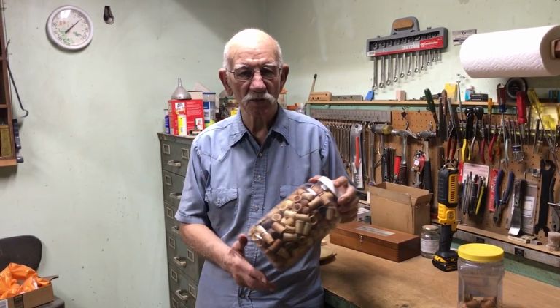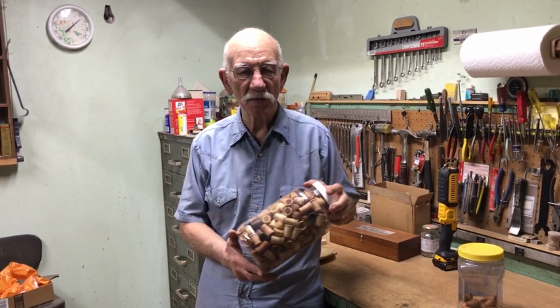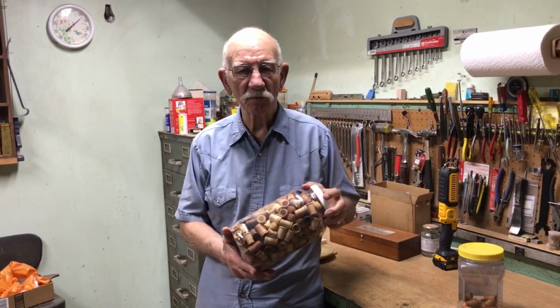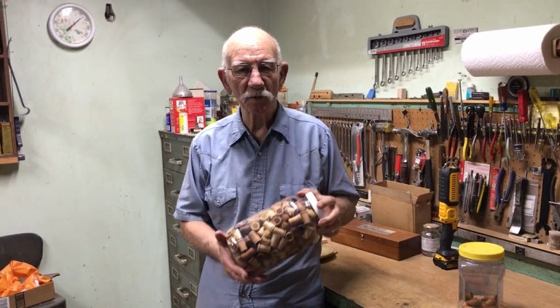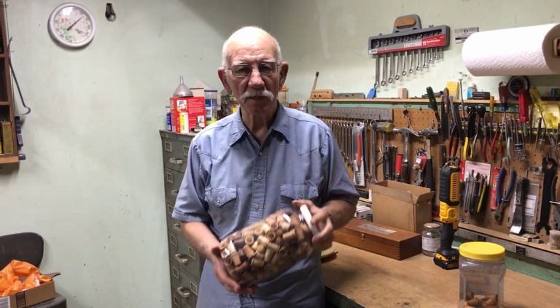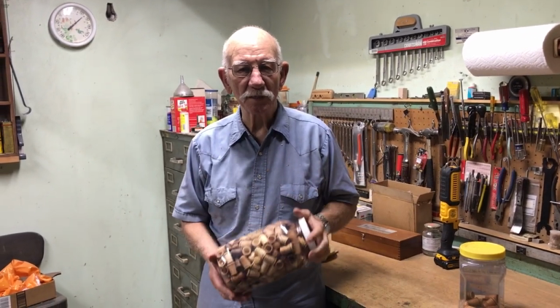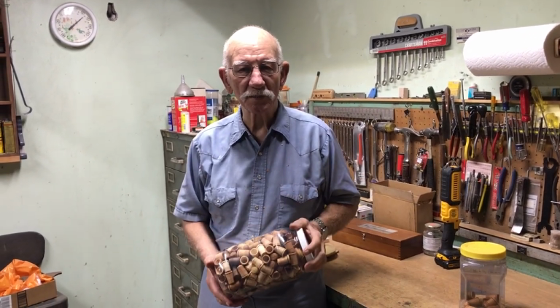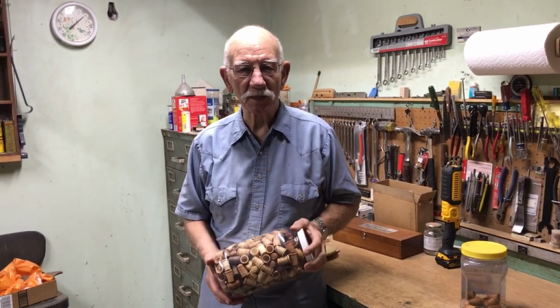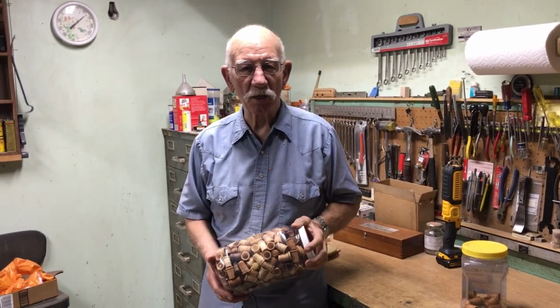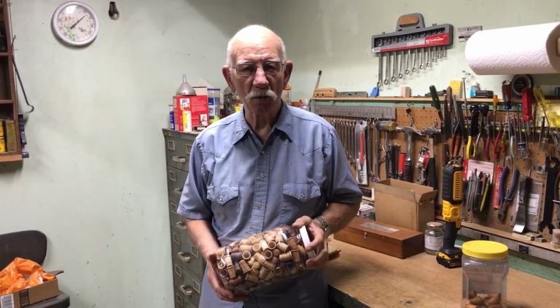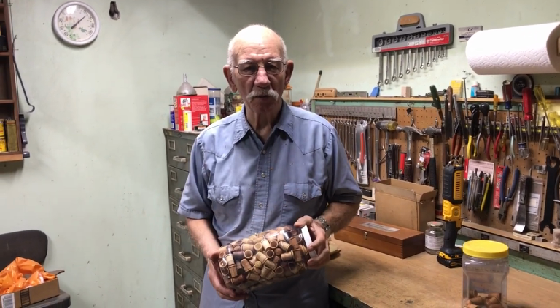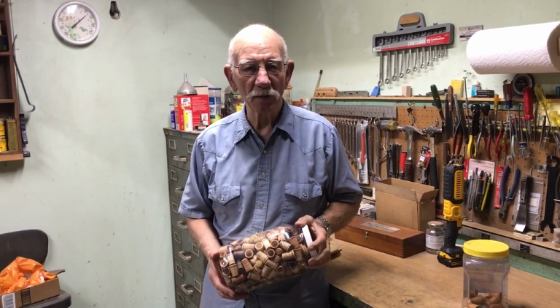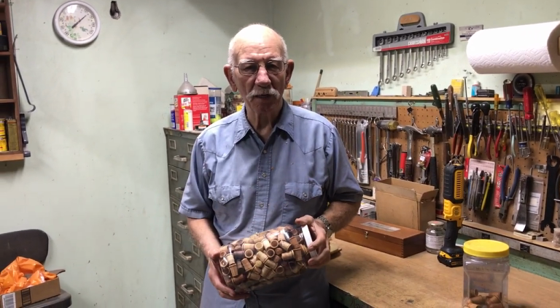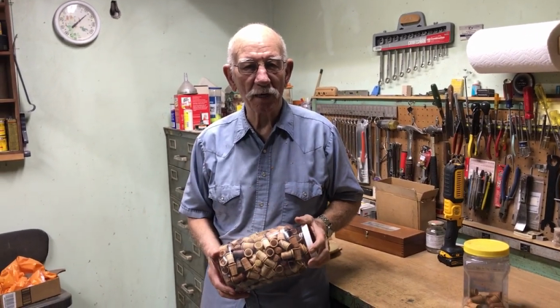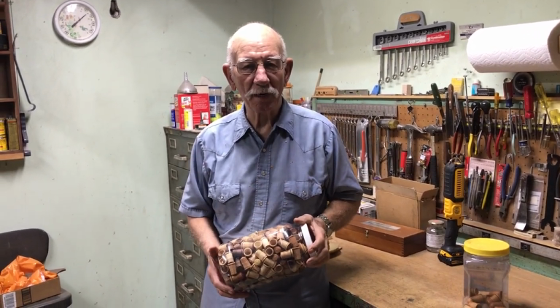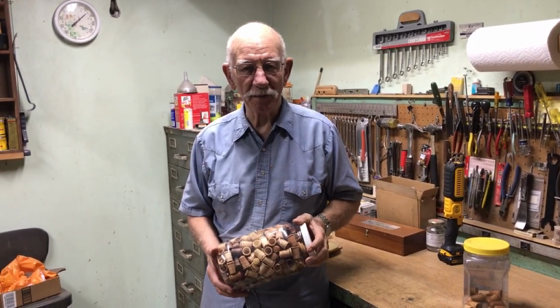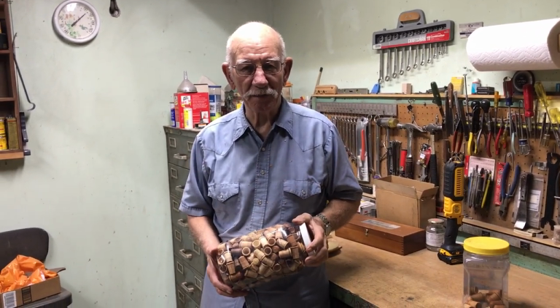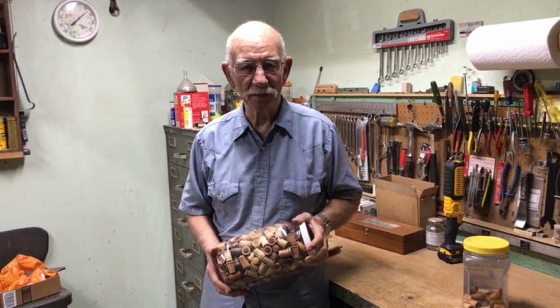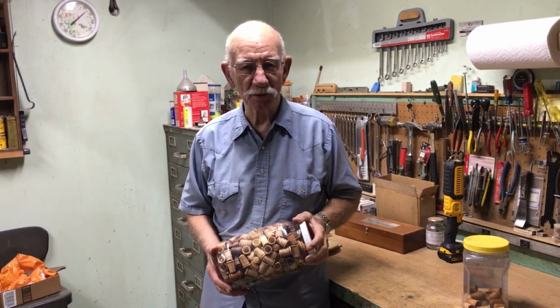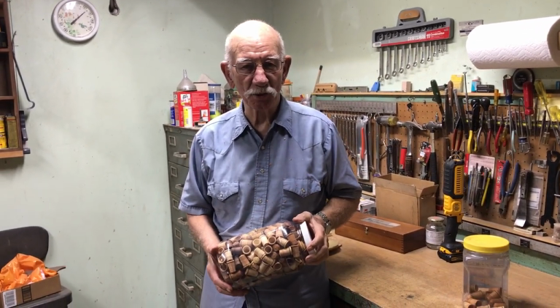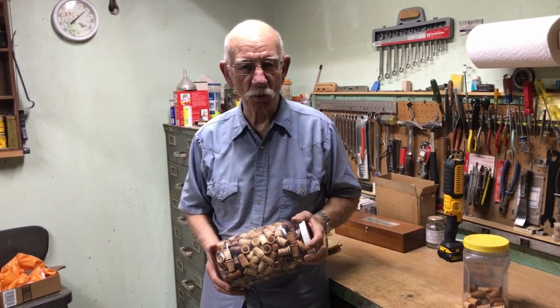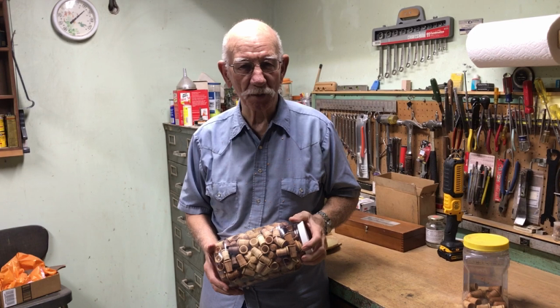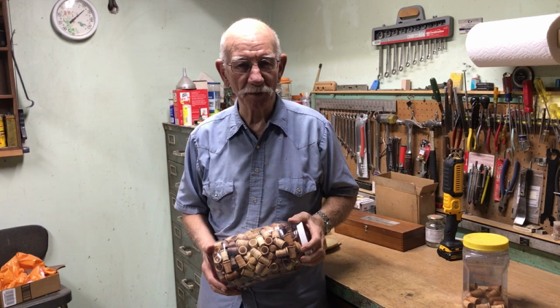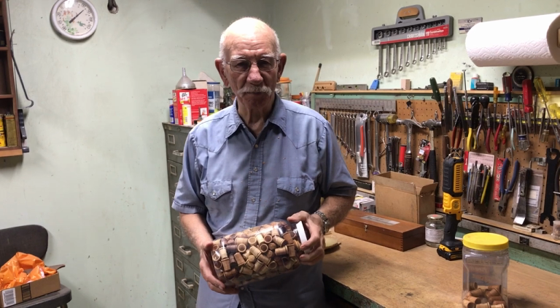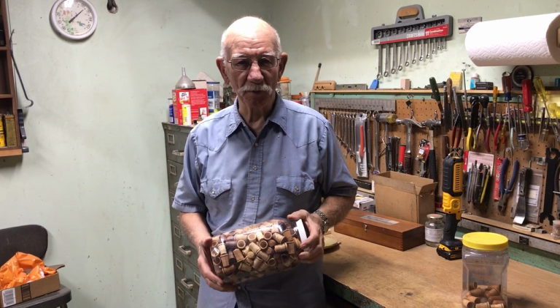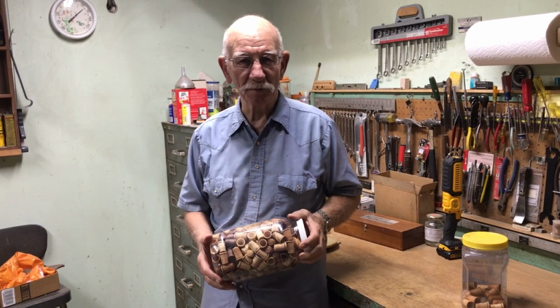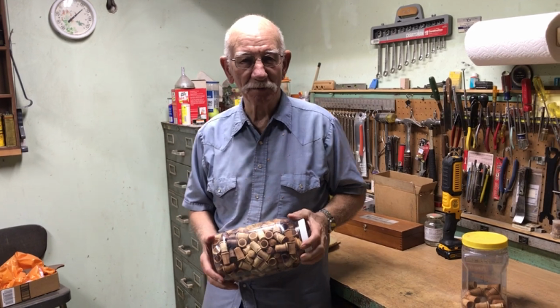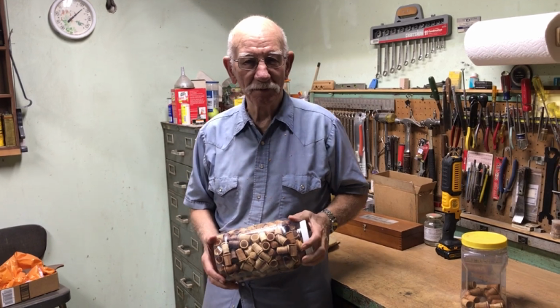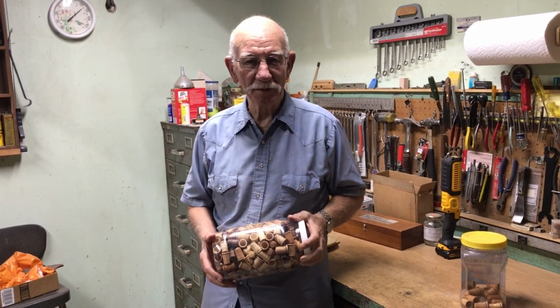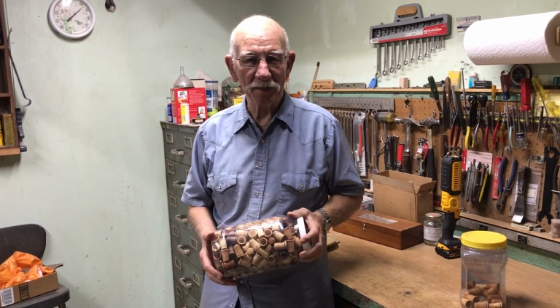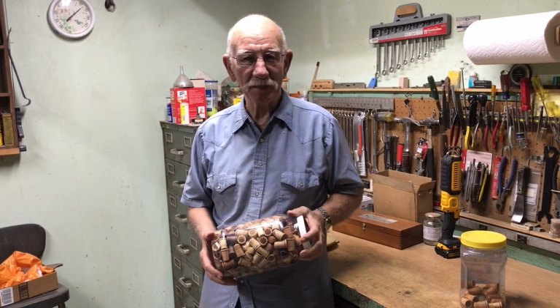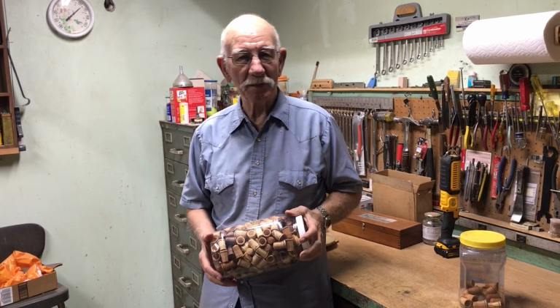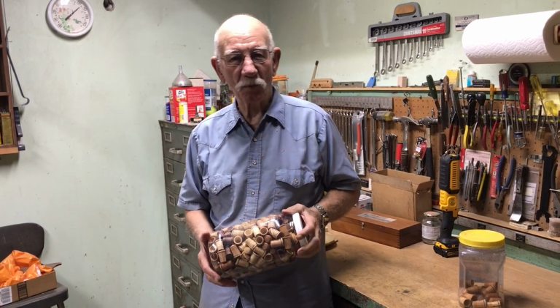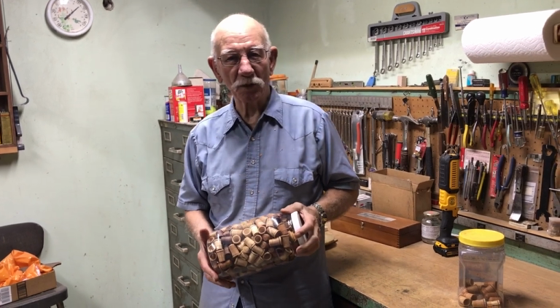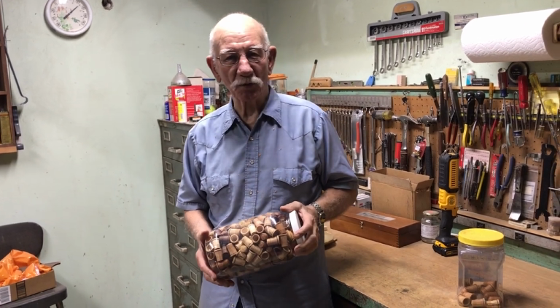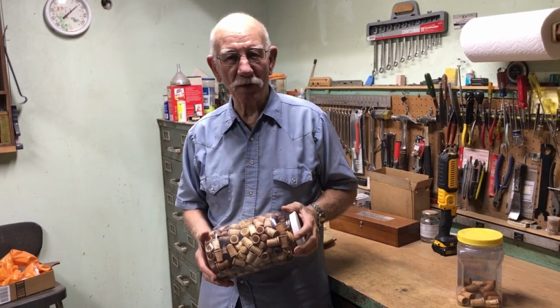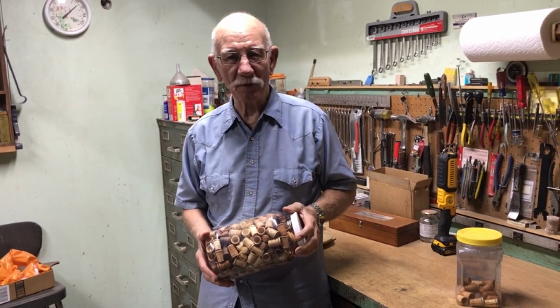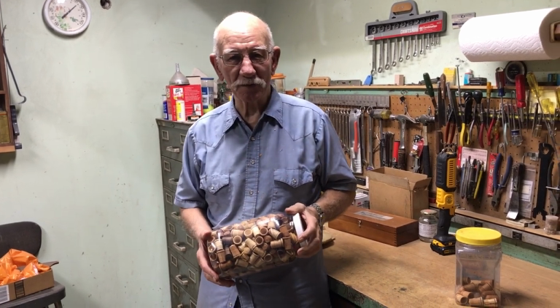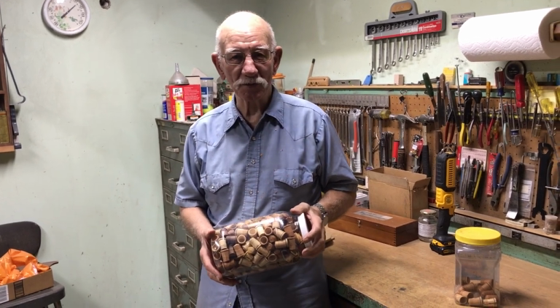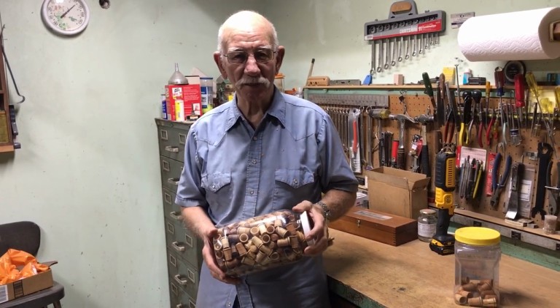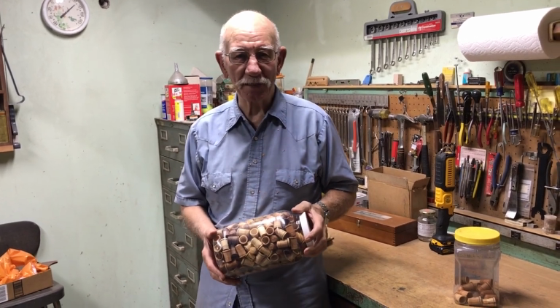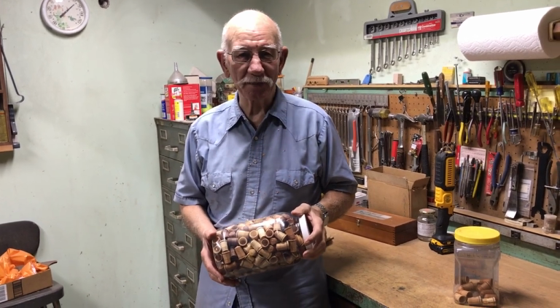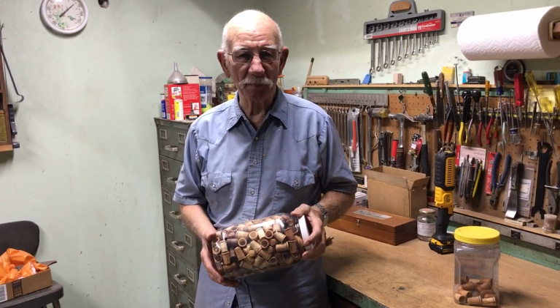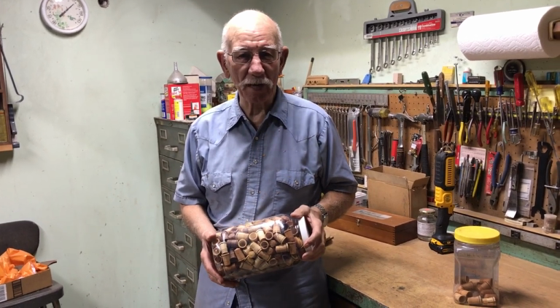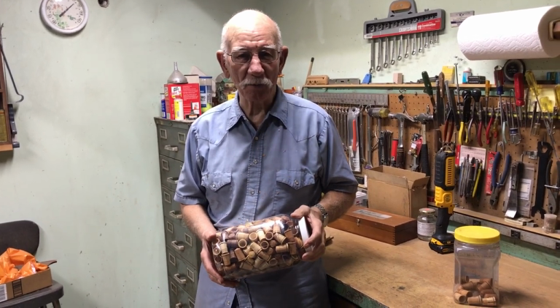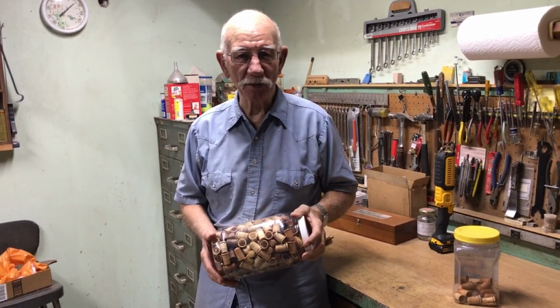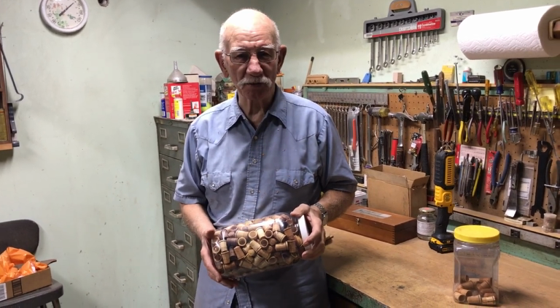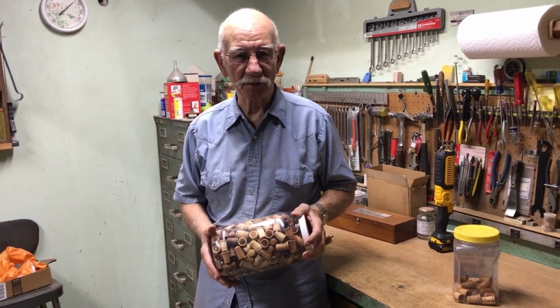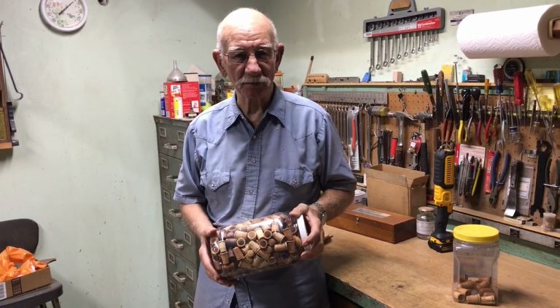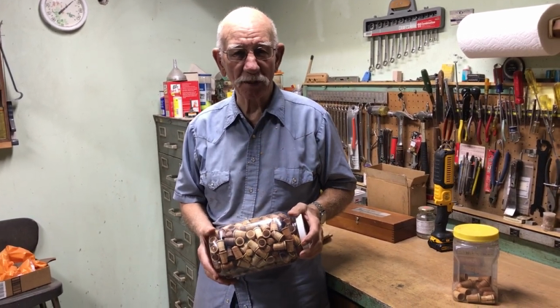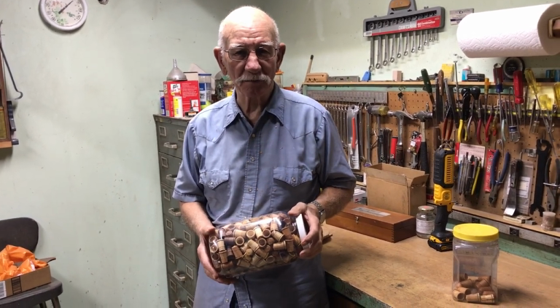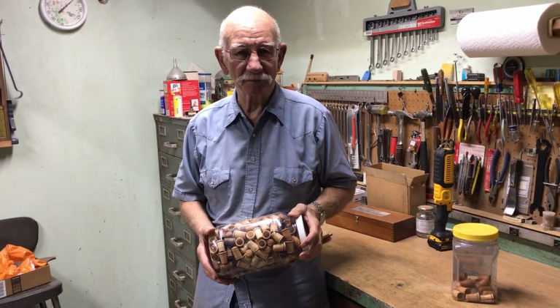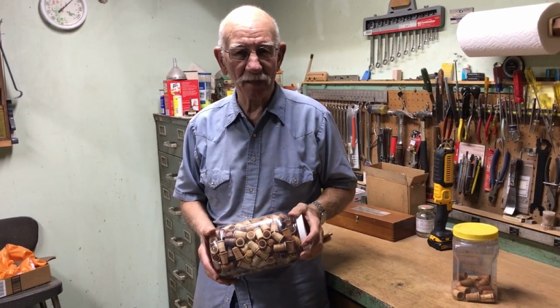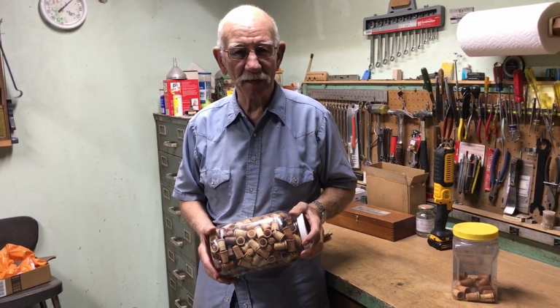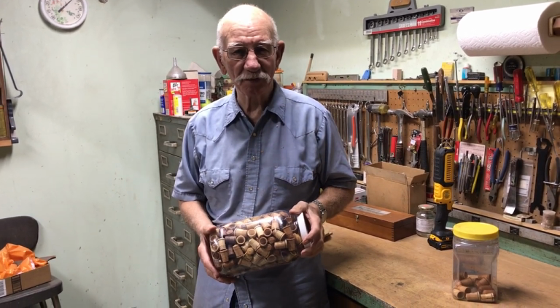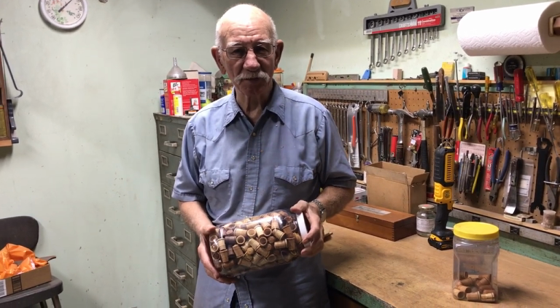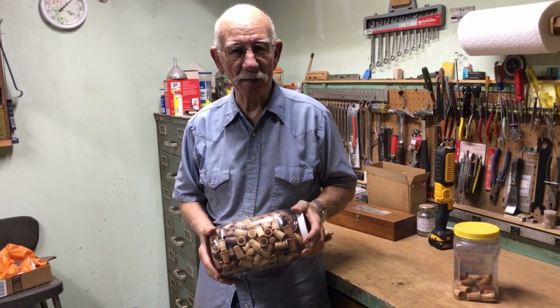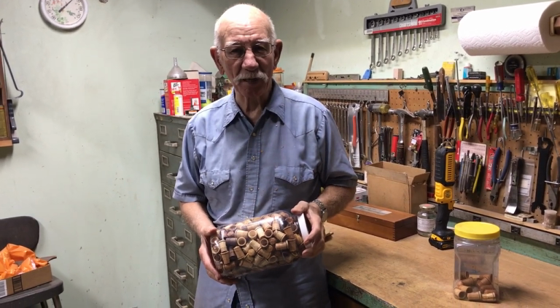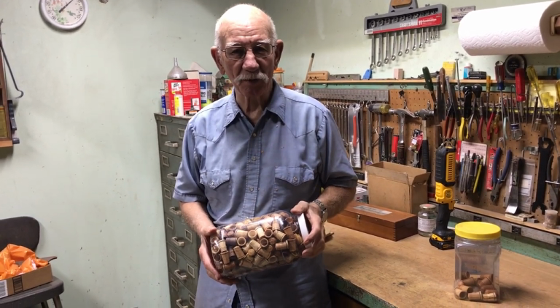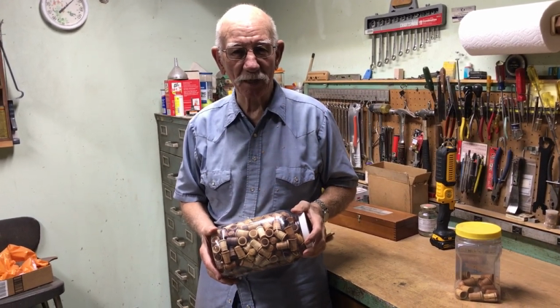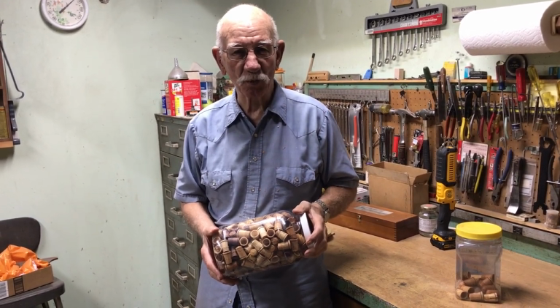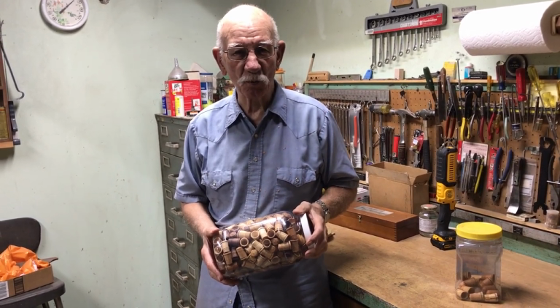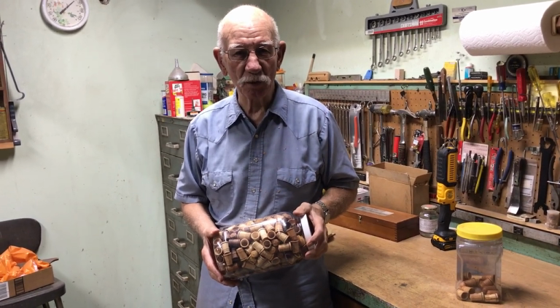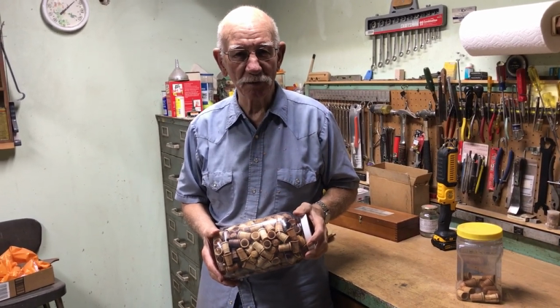Several years ago, I needed a sewing thimble. I didn't want to drive to the city to buy one, so I said, well, I'll just make one out of wood.